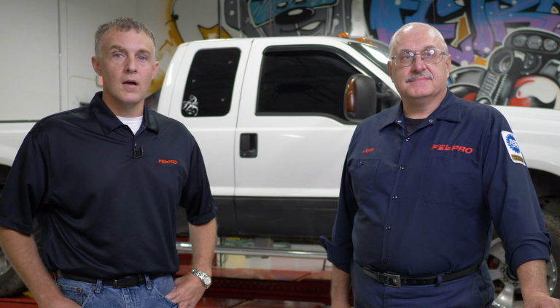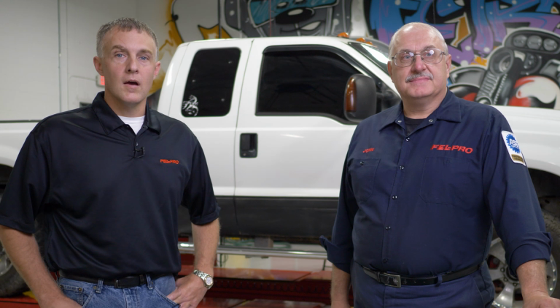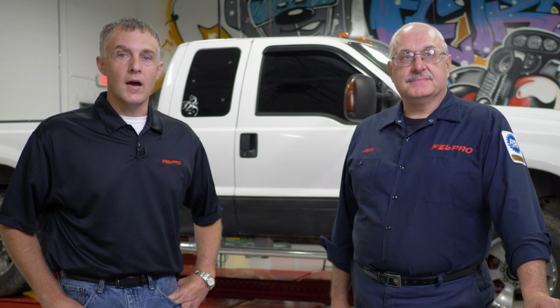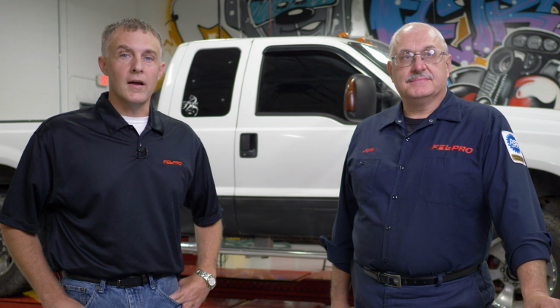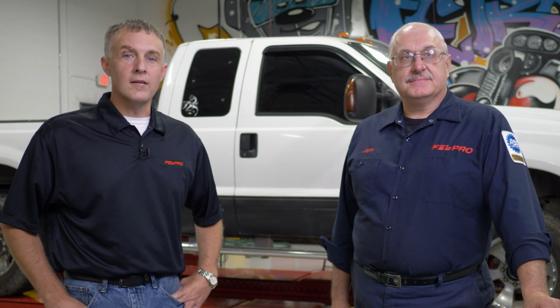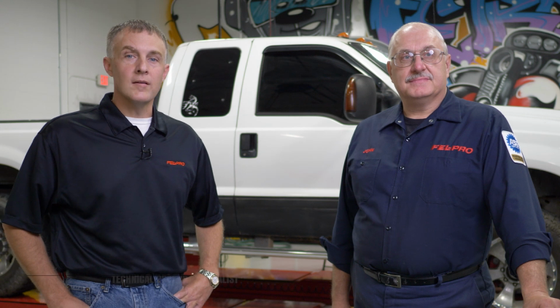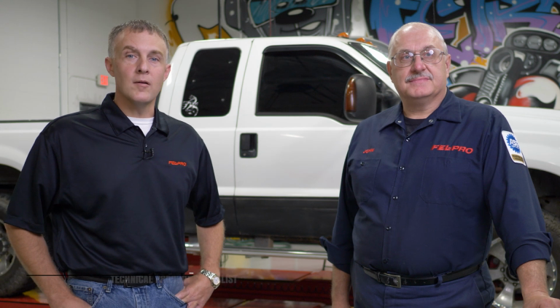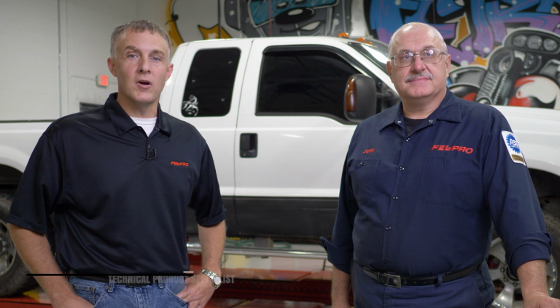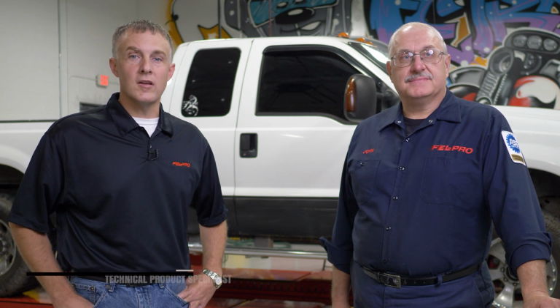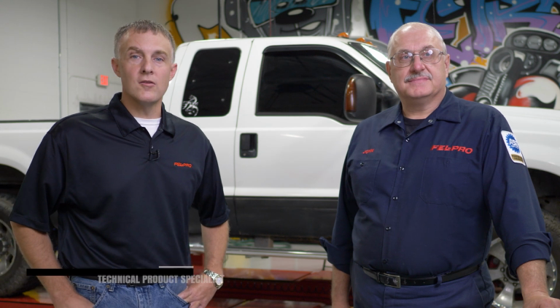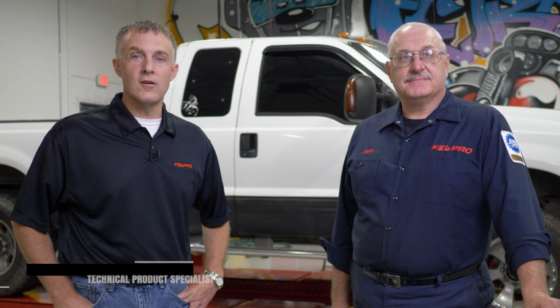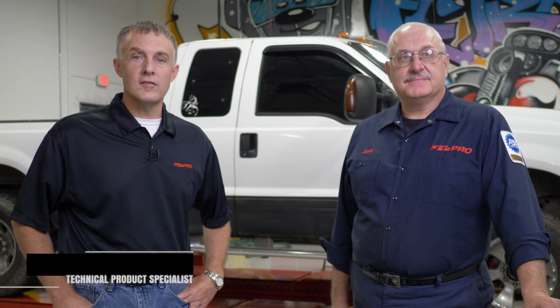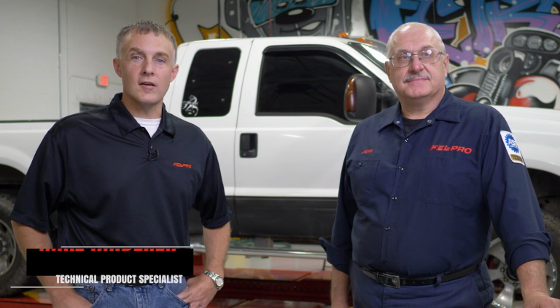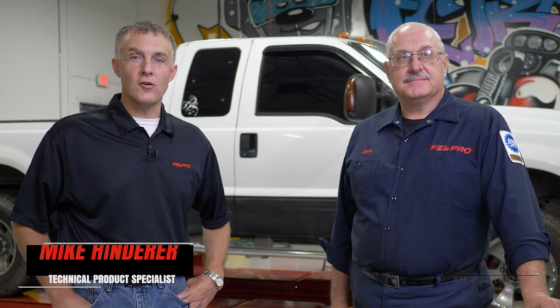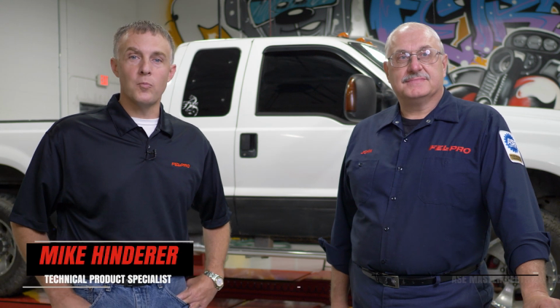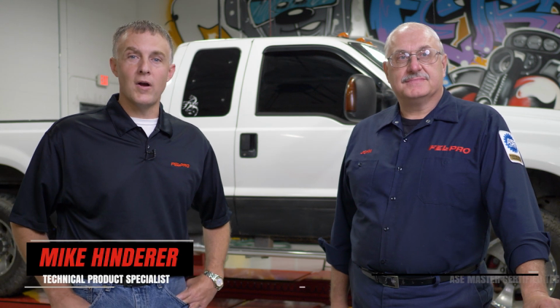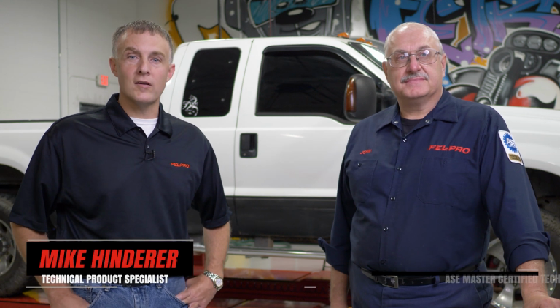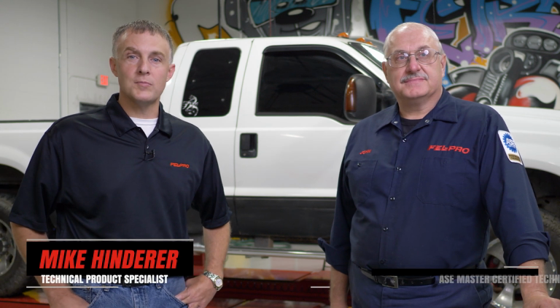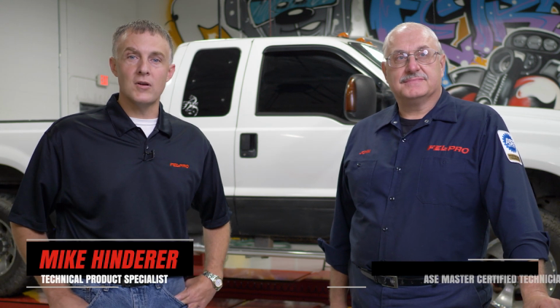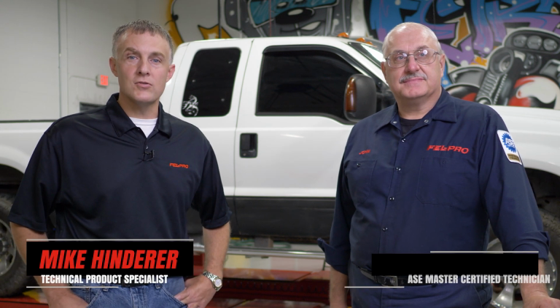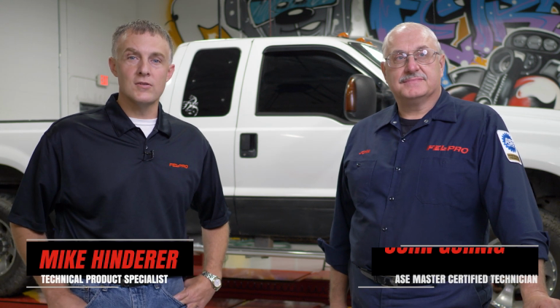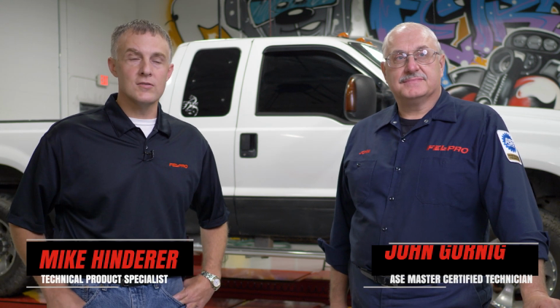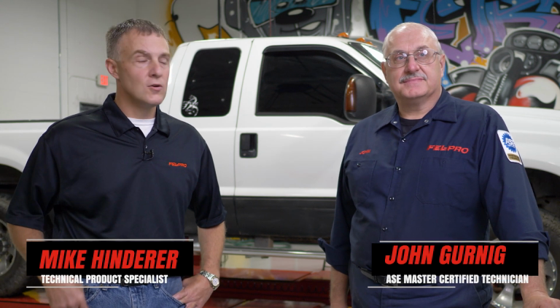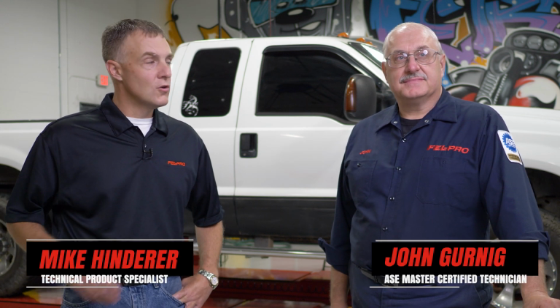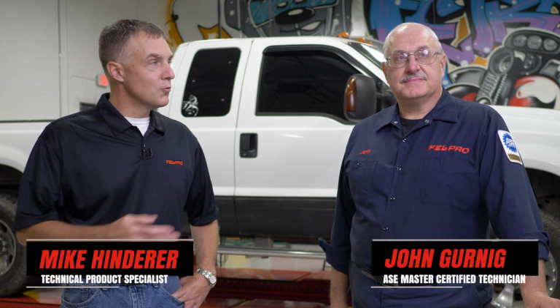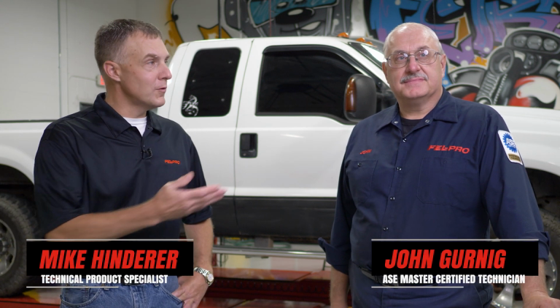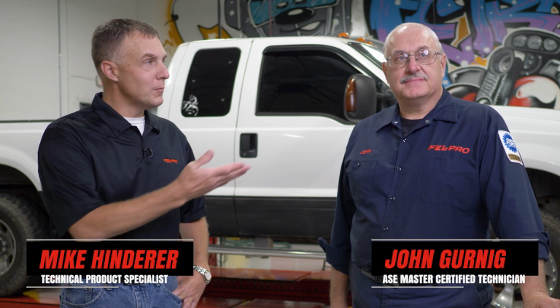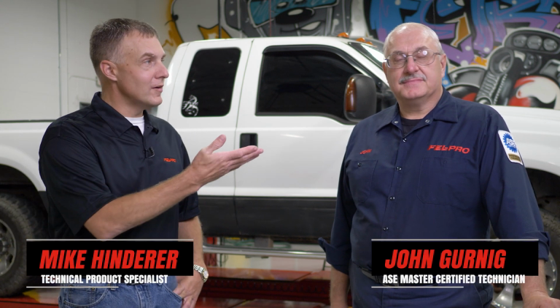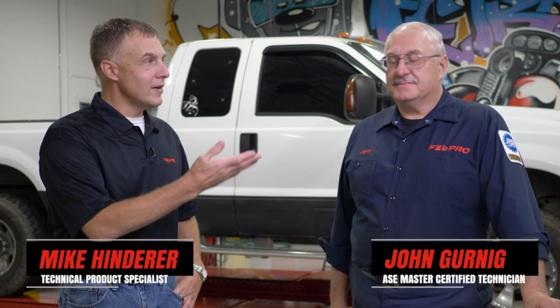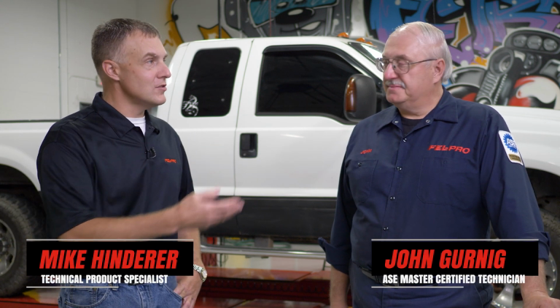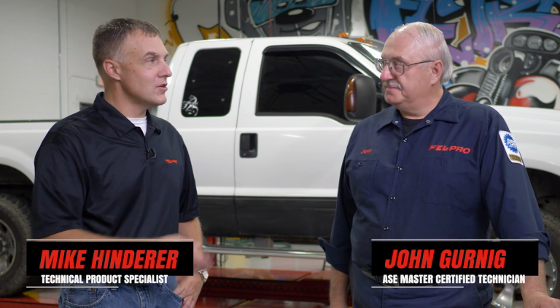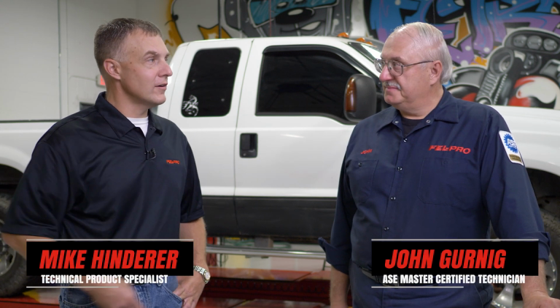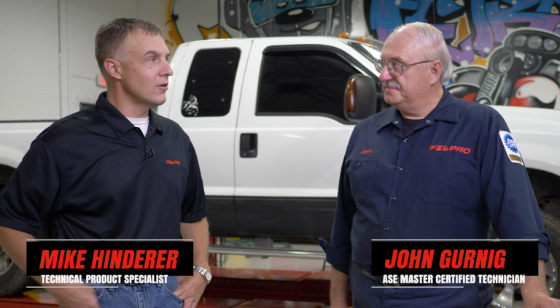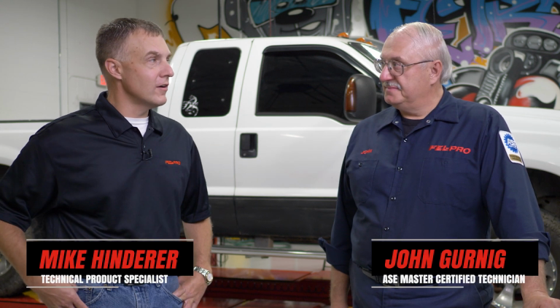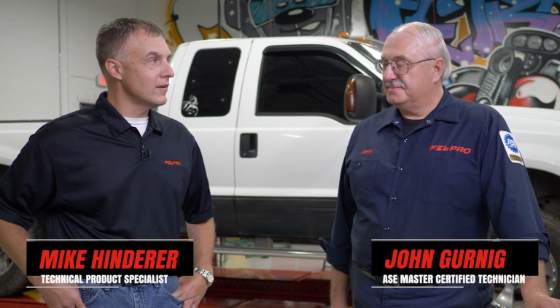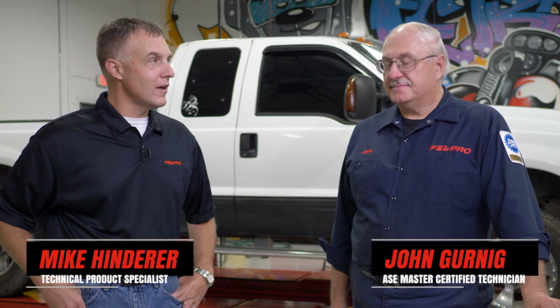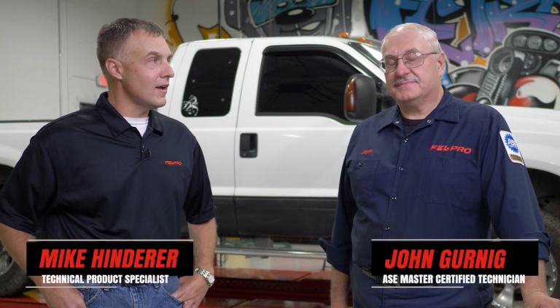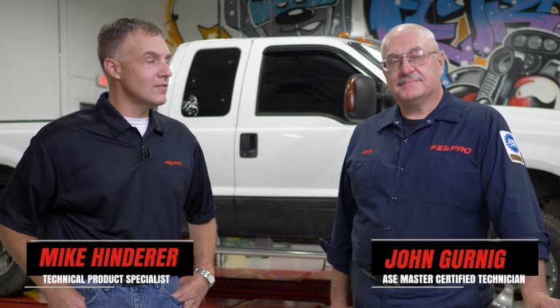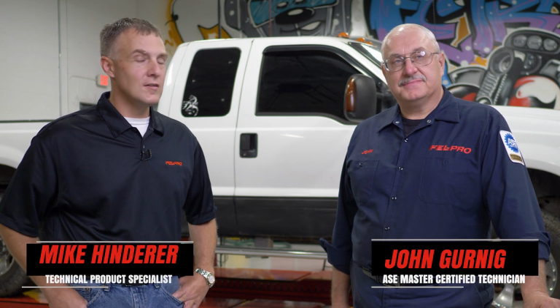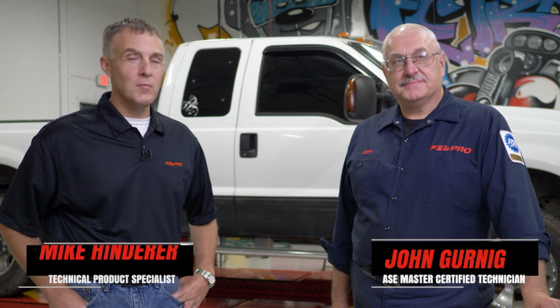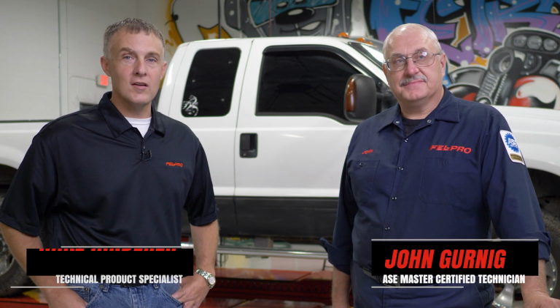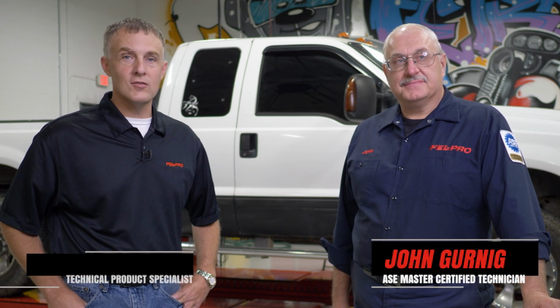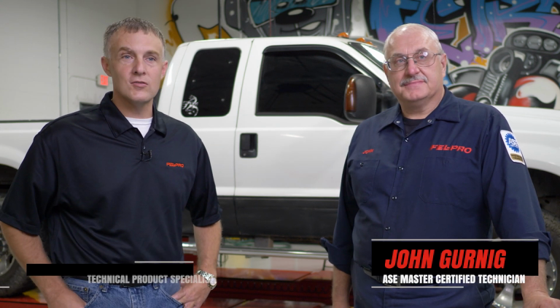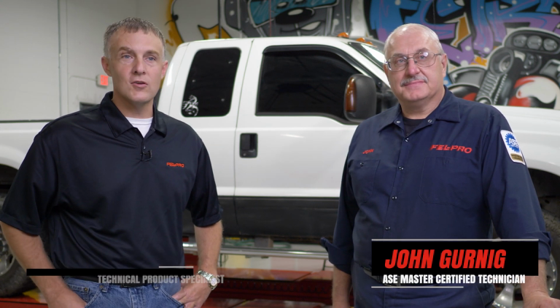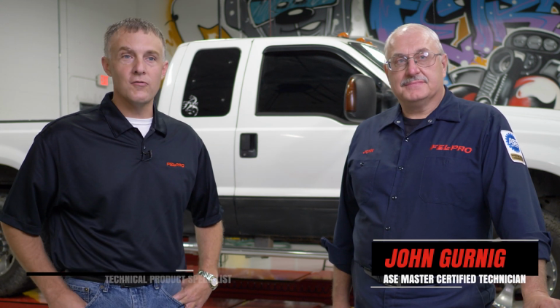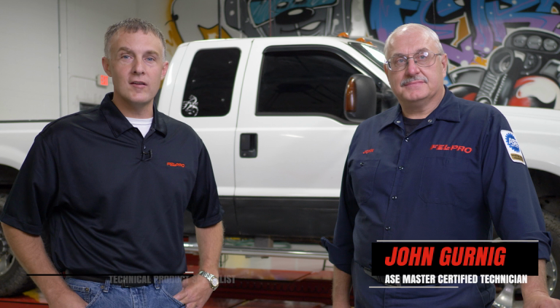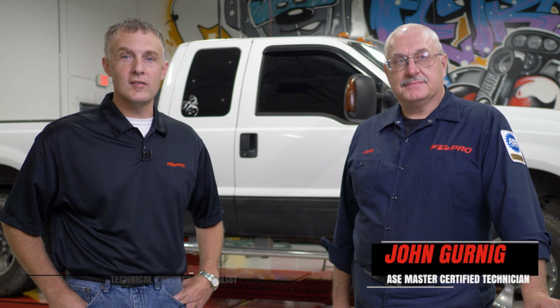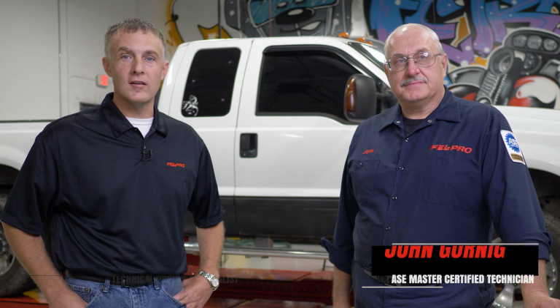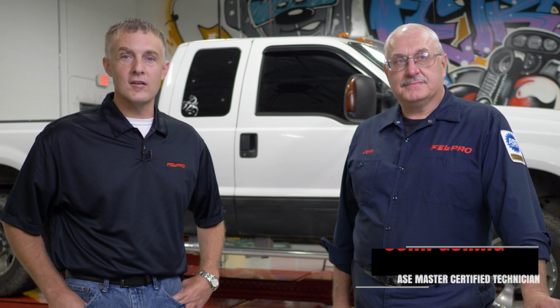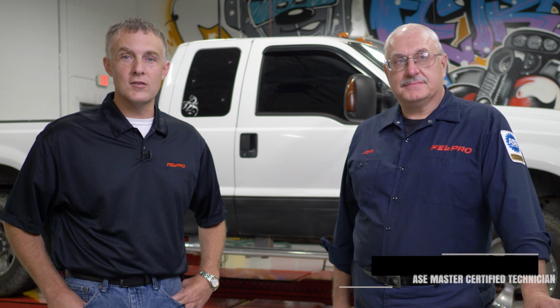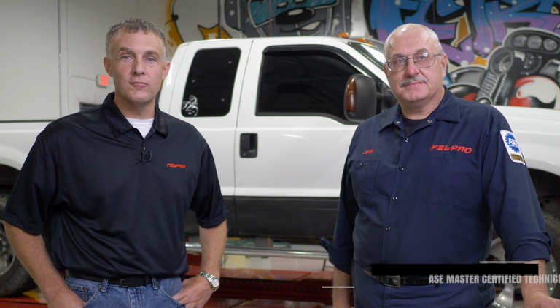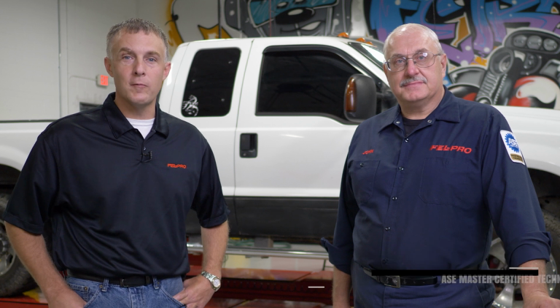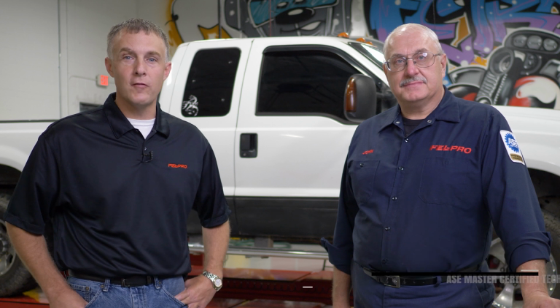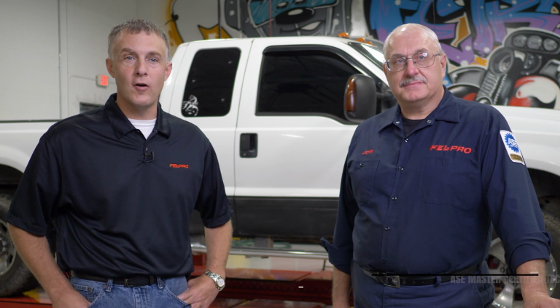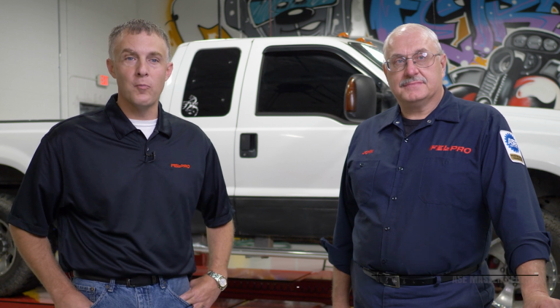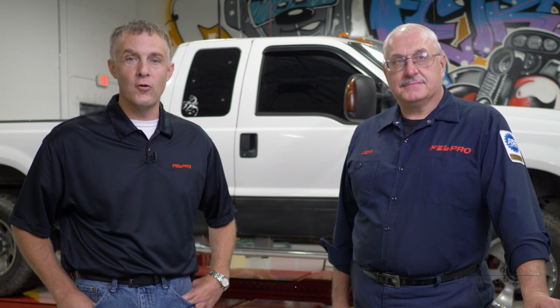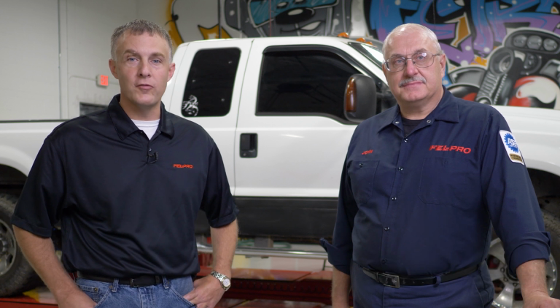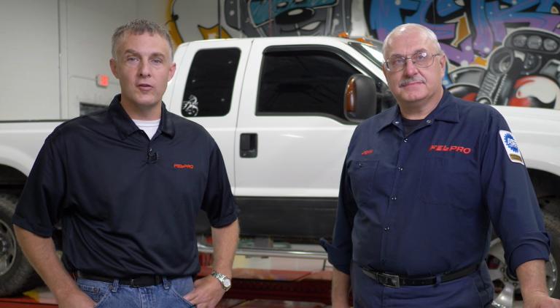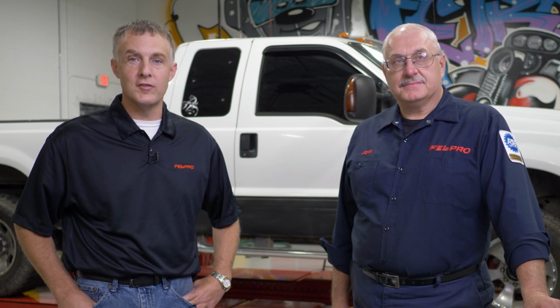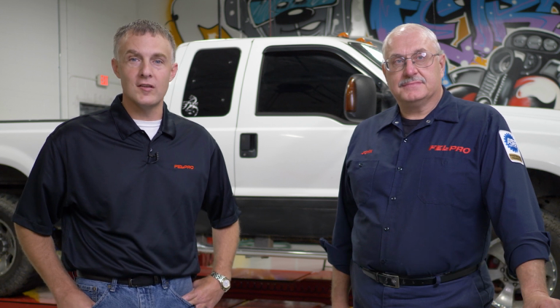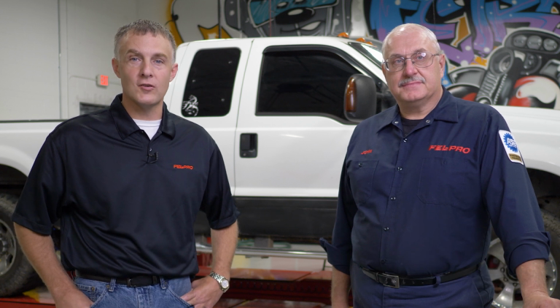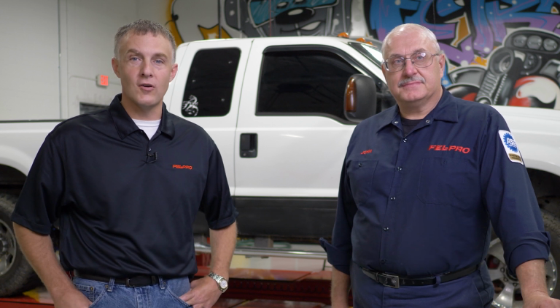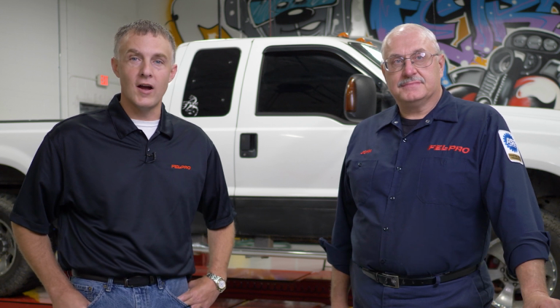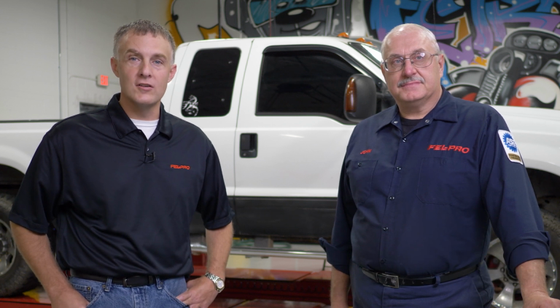Hi, I'm Mike Kinder, Technical Product Specialist. With me today is John Gernig, ASC Master Certified Technician from the Felpro Field Test Garage.